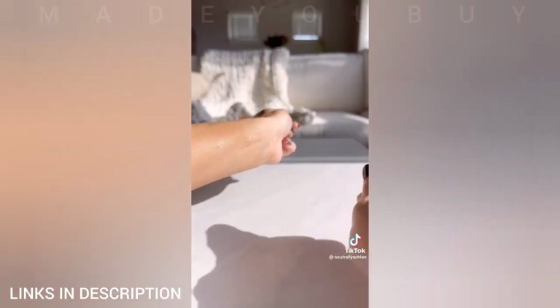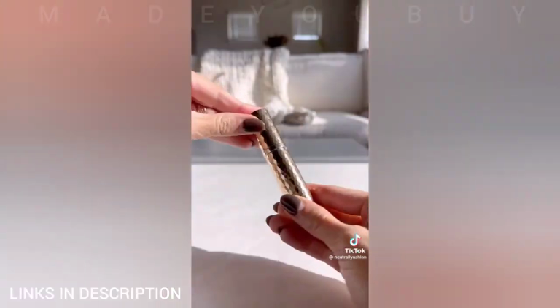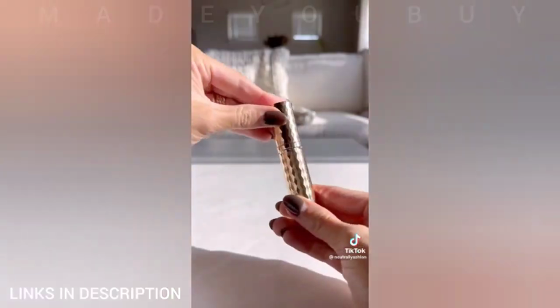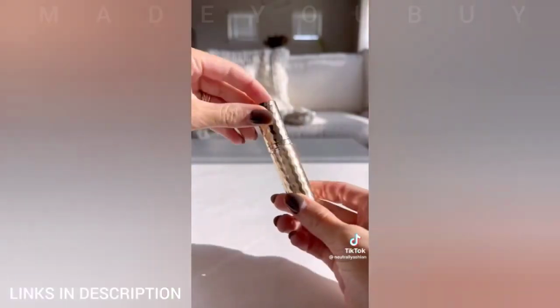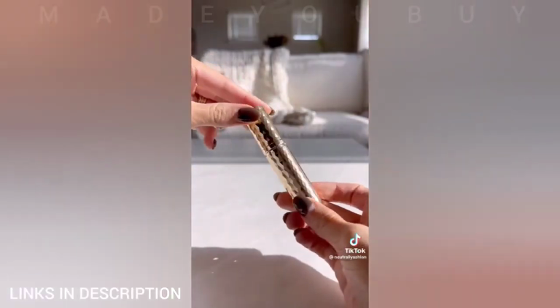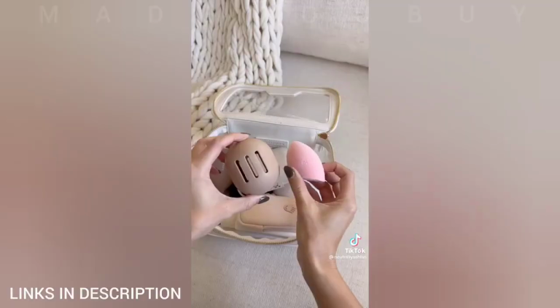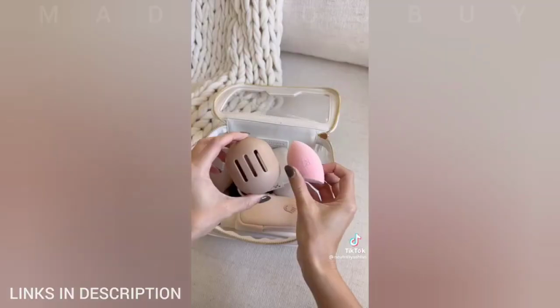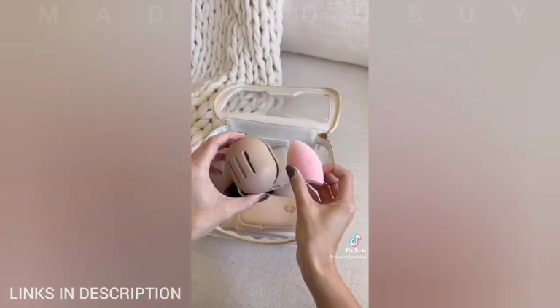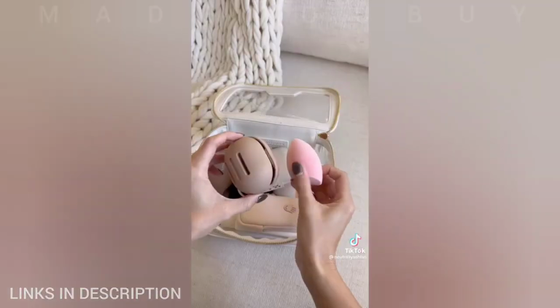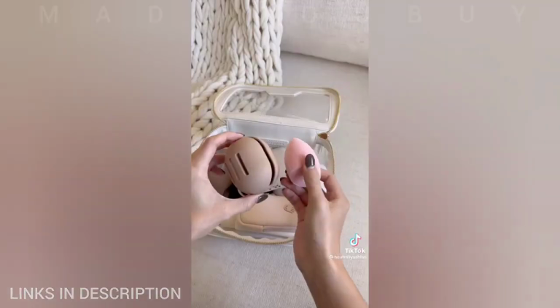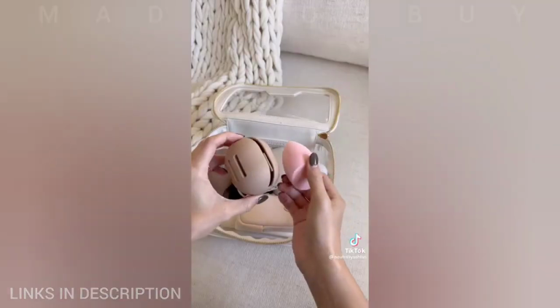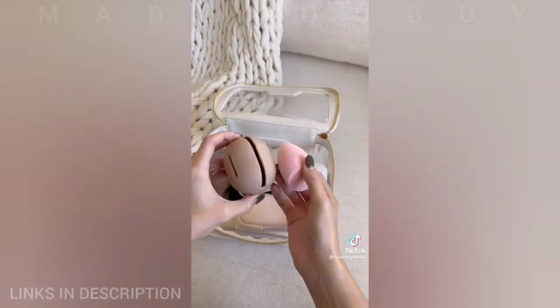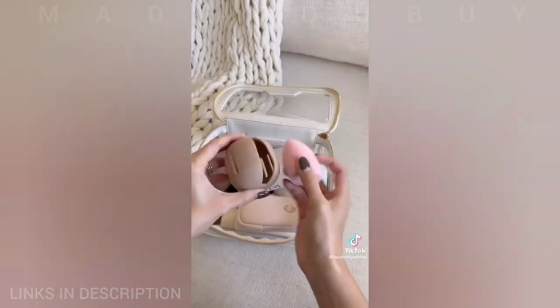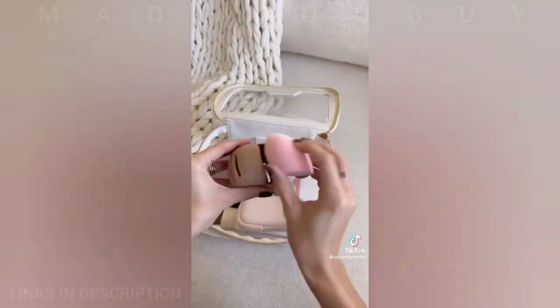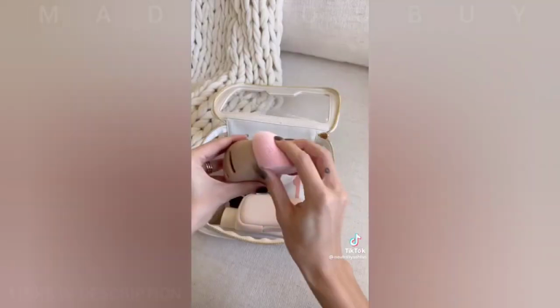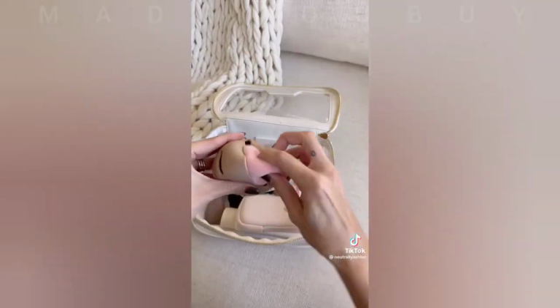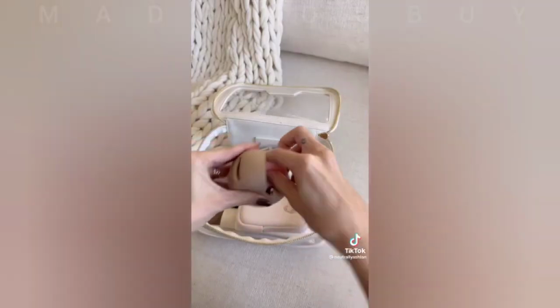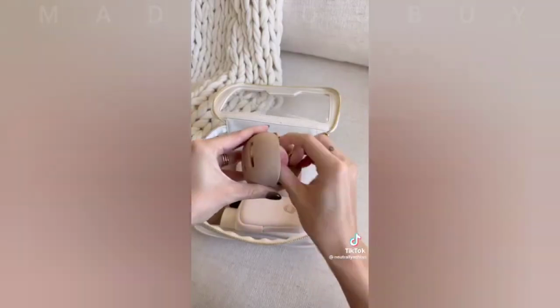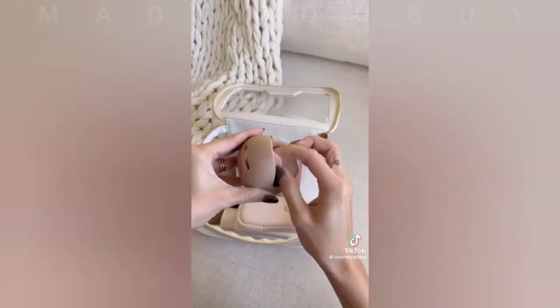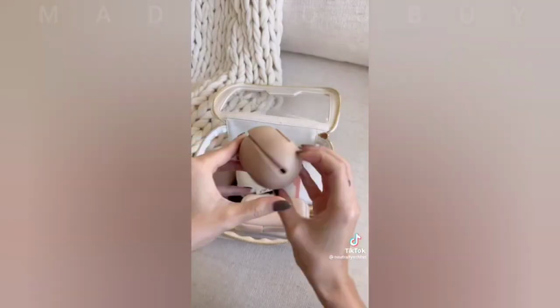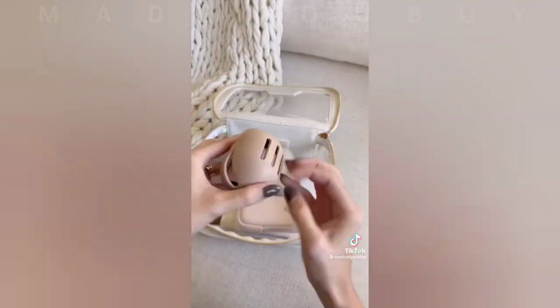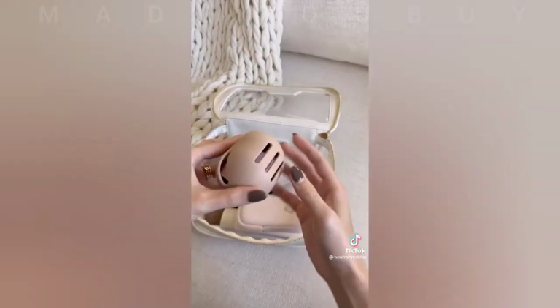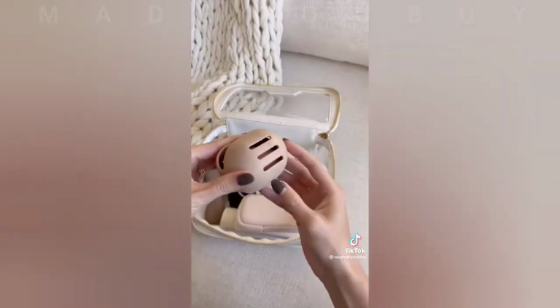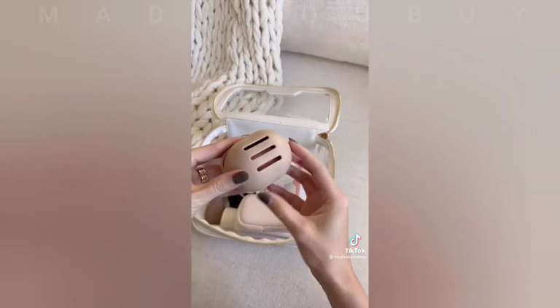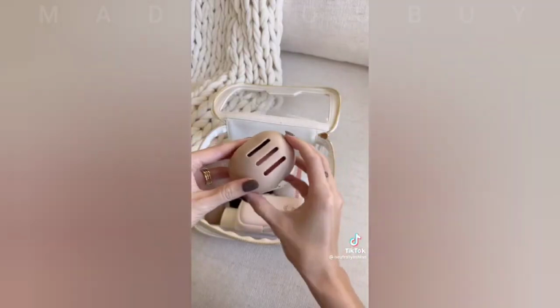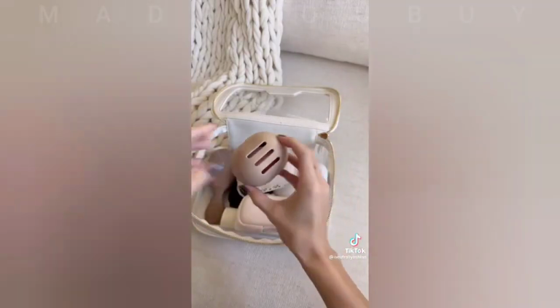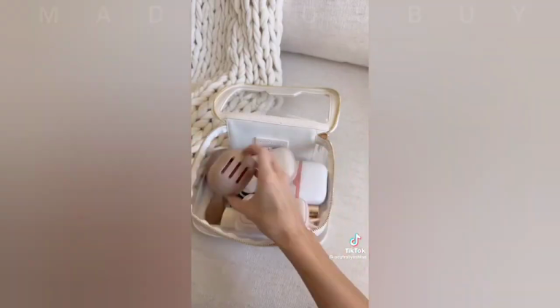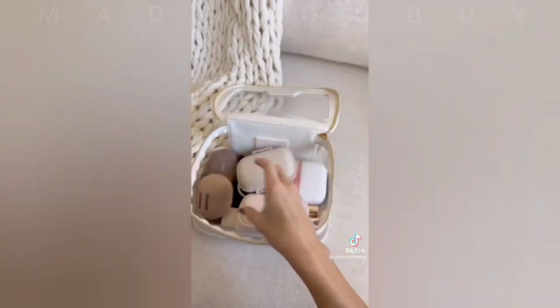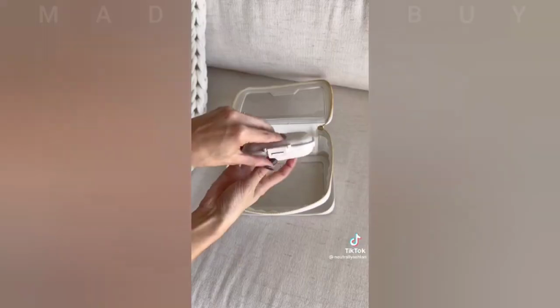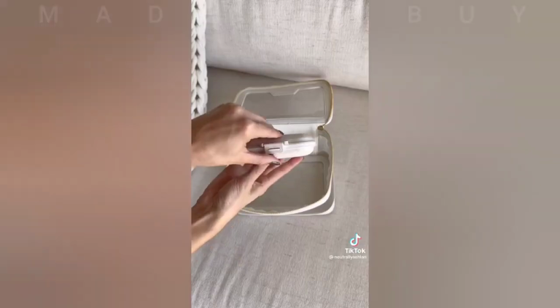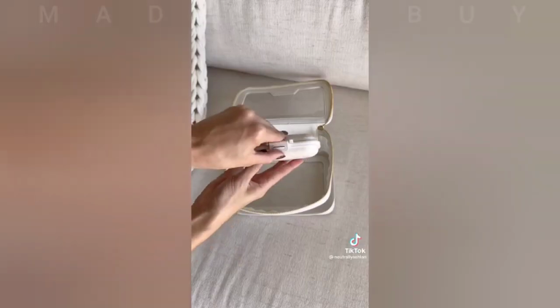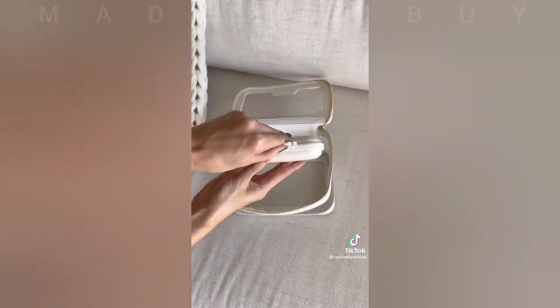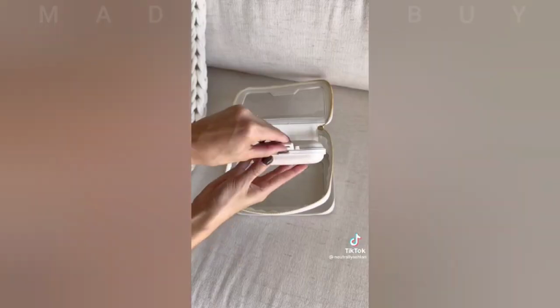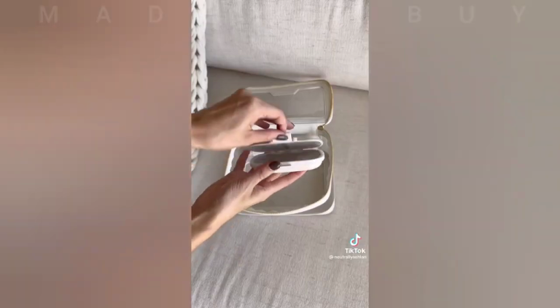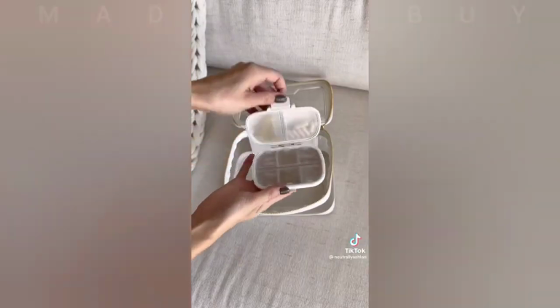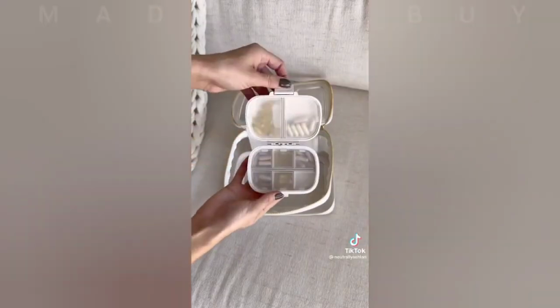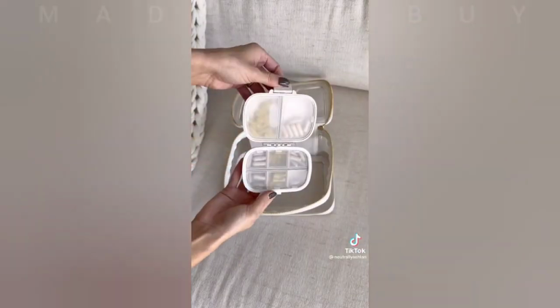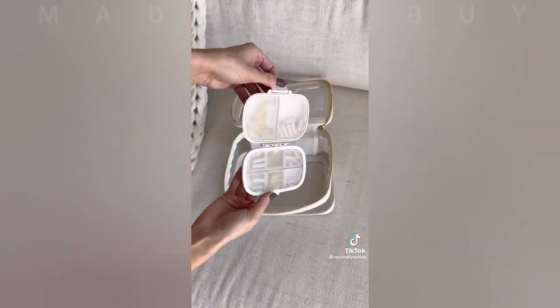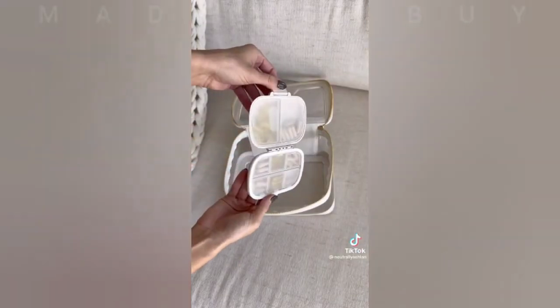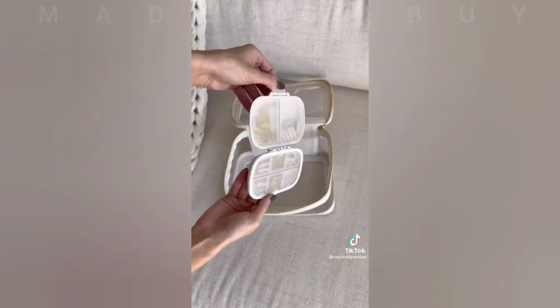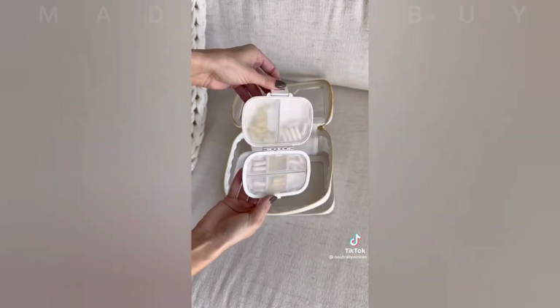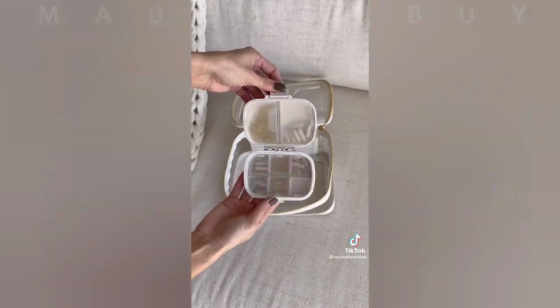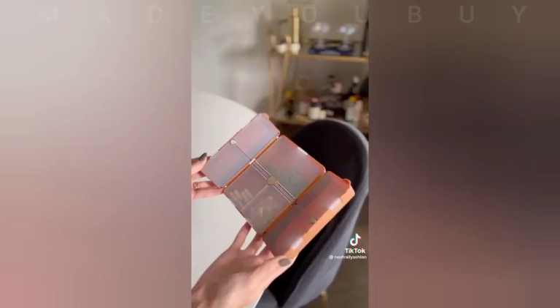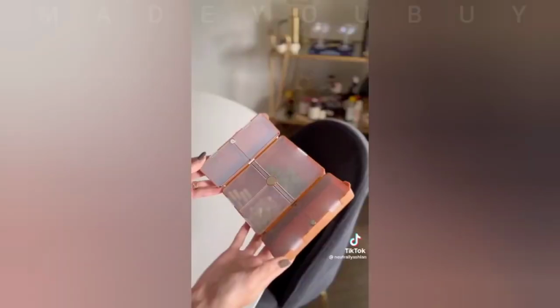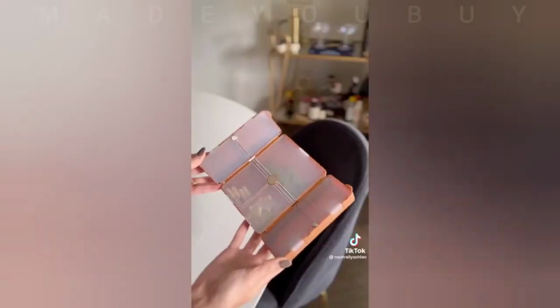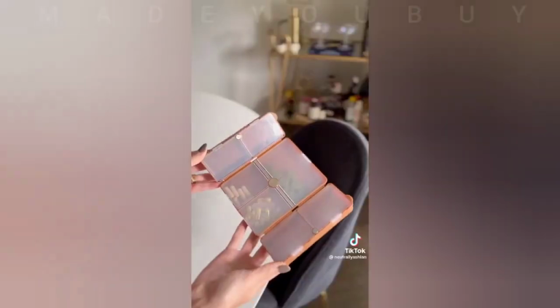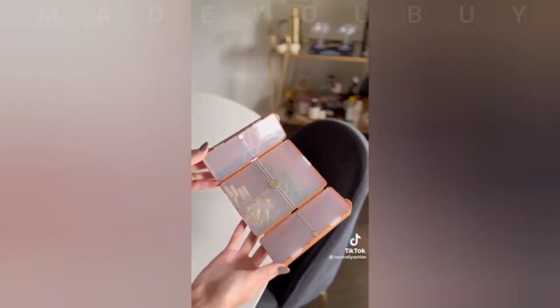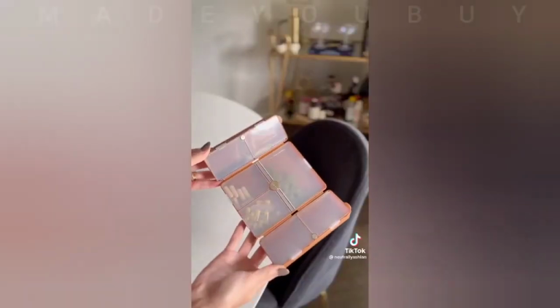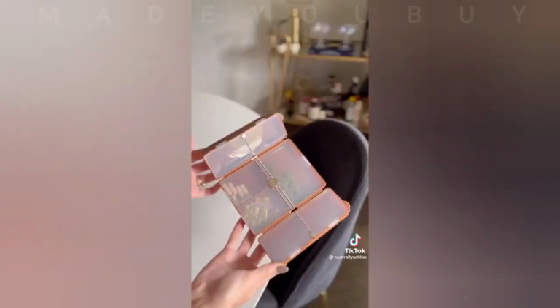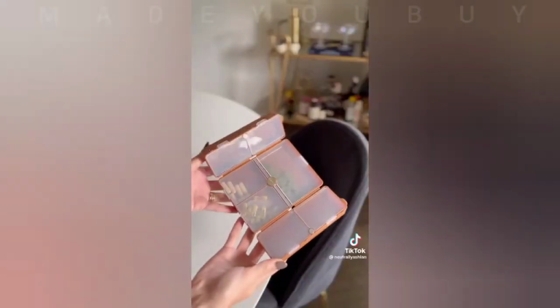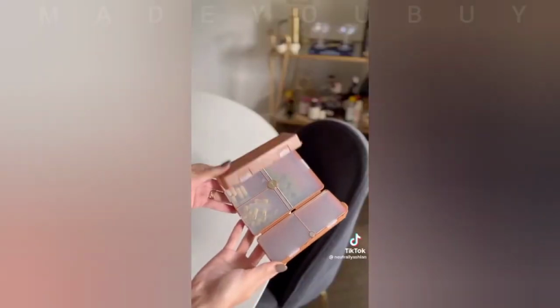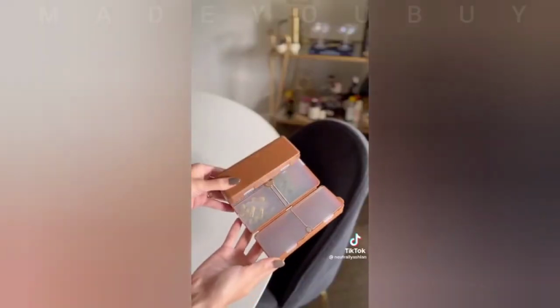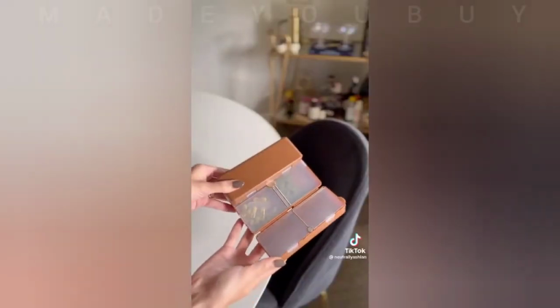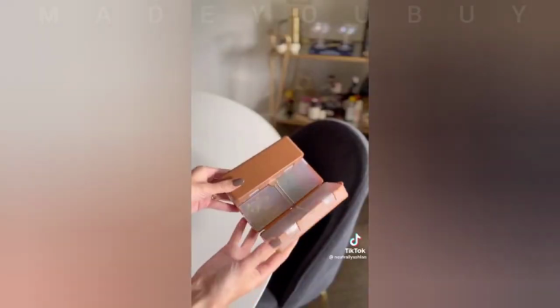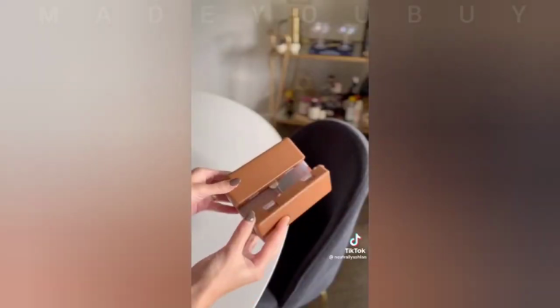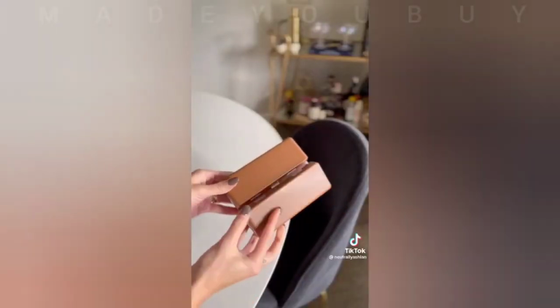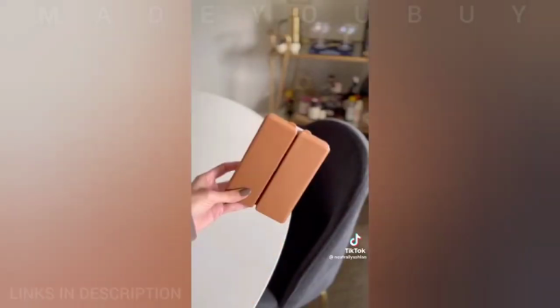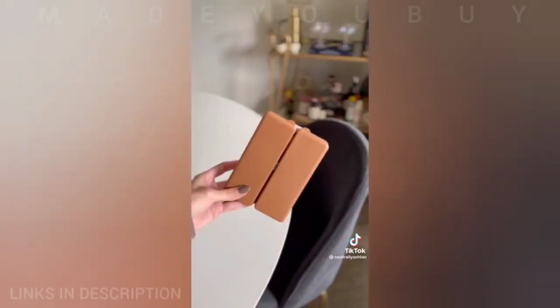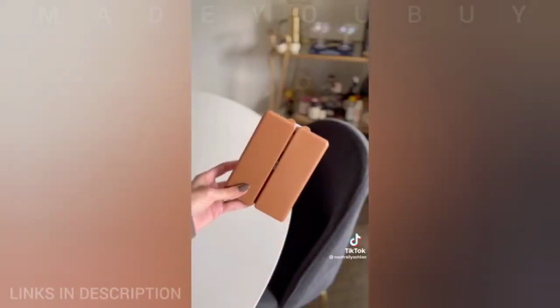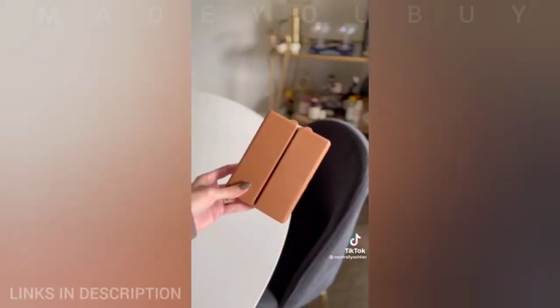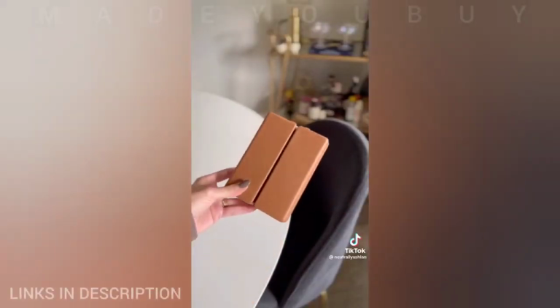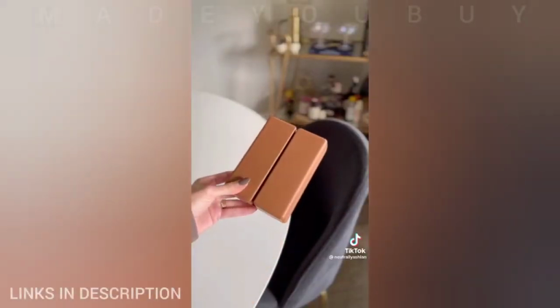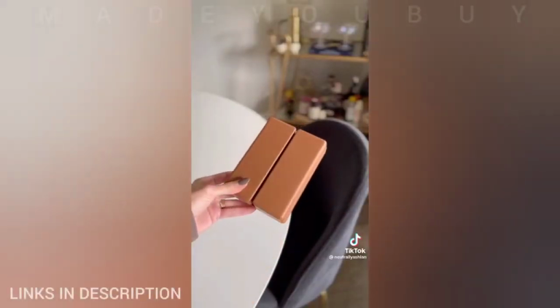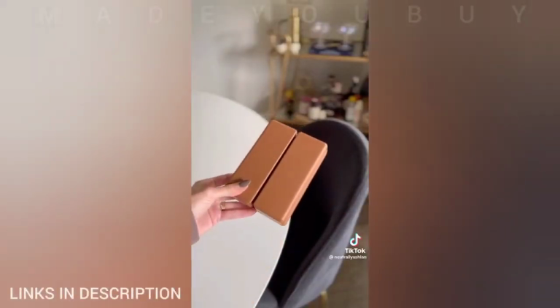I love using a beauty blender cover to prevent them from getting dirty in my makeup bag. These pill cases are perfect to store vitamins in for daily use or travel.